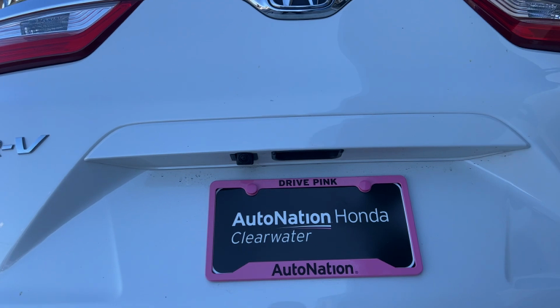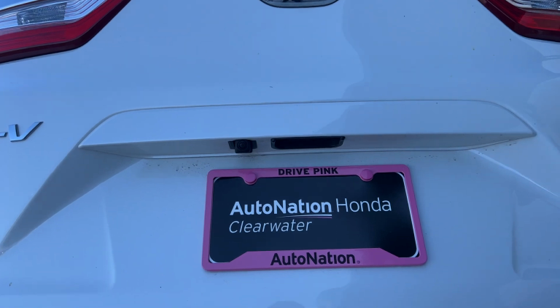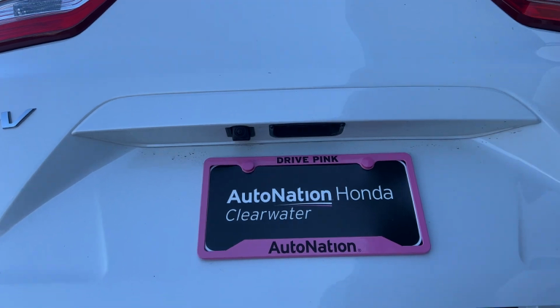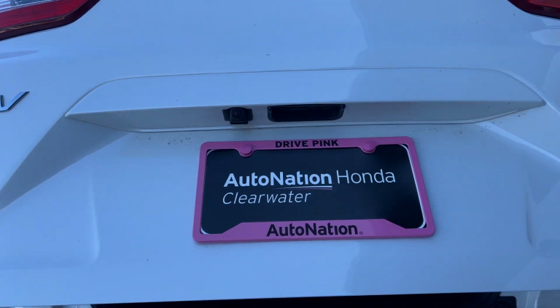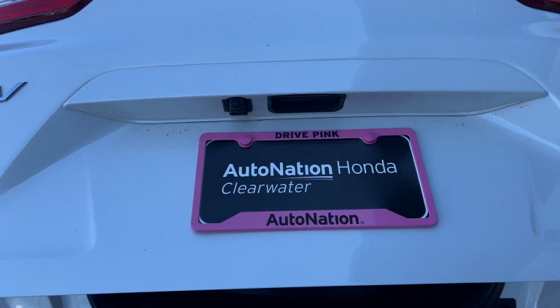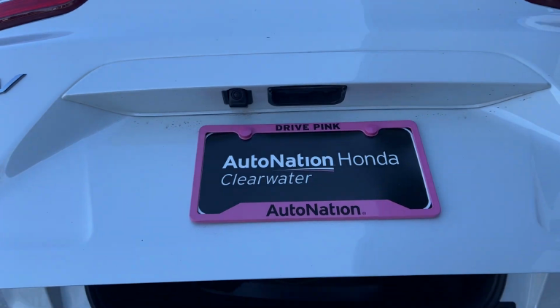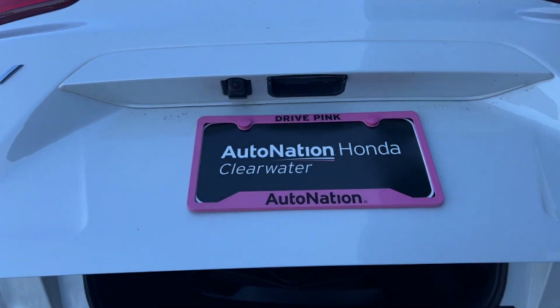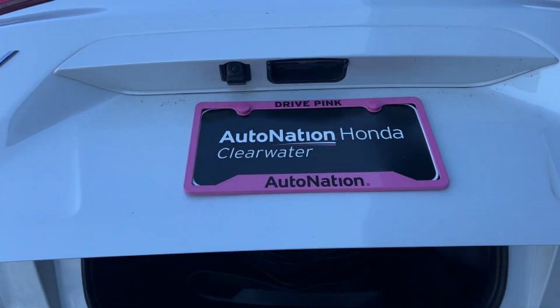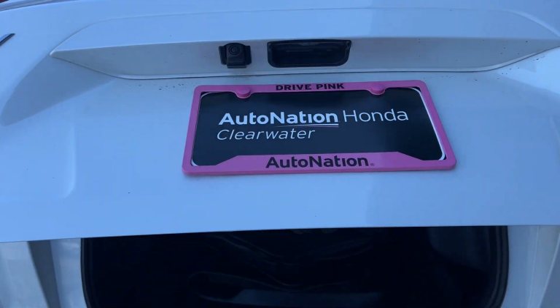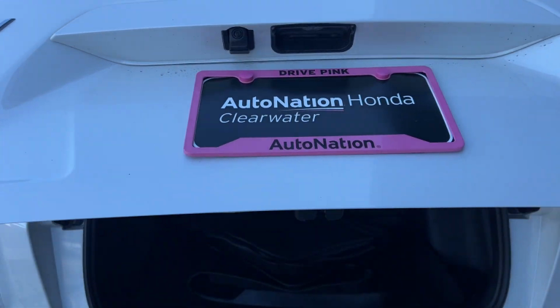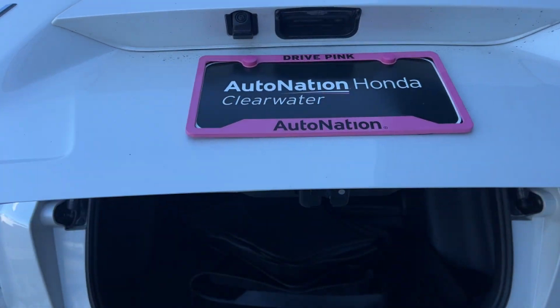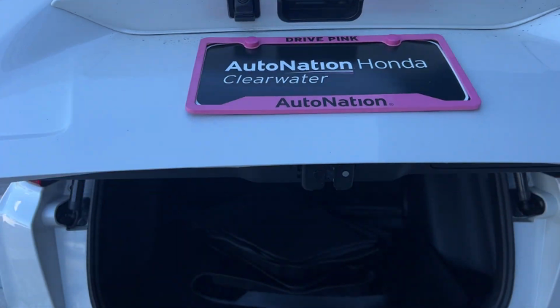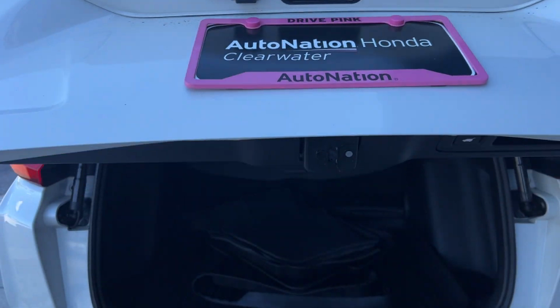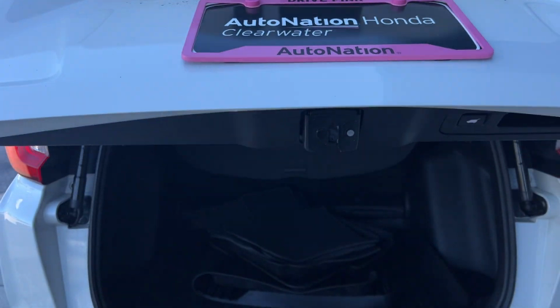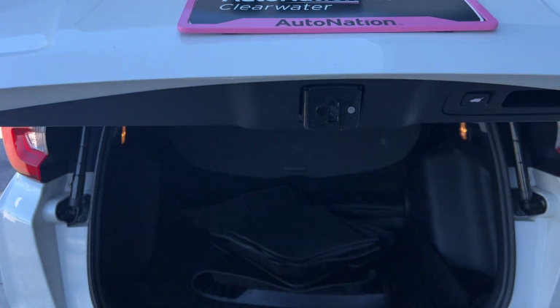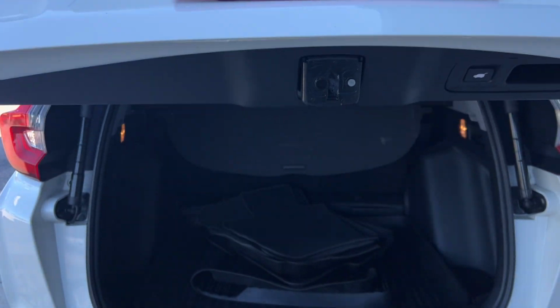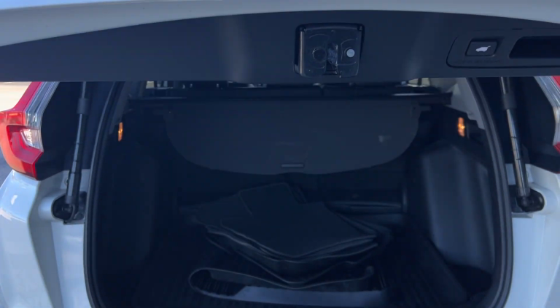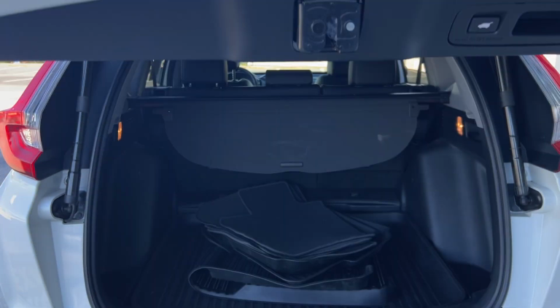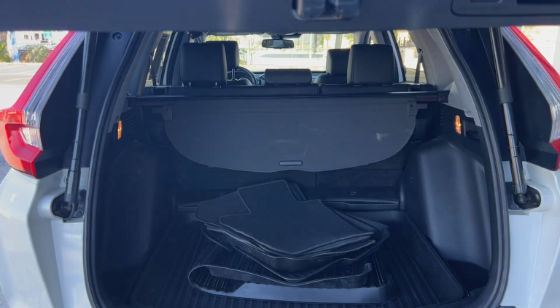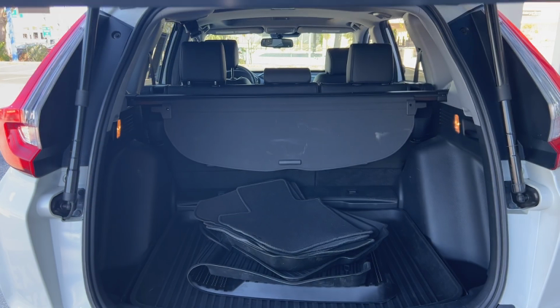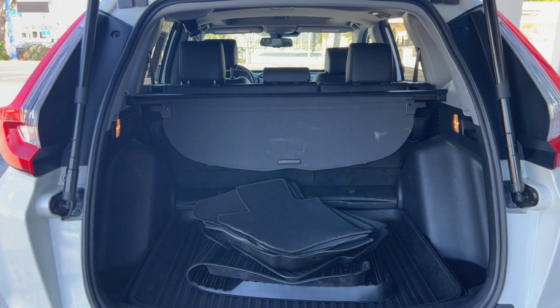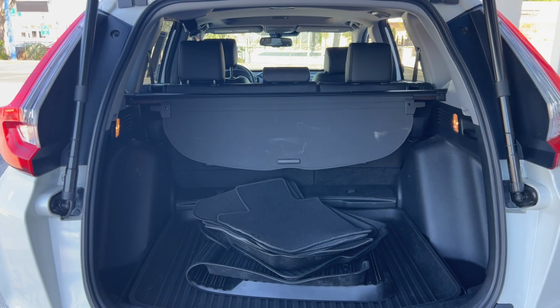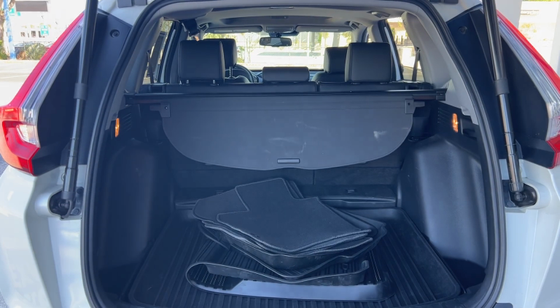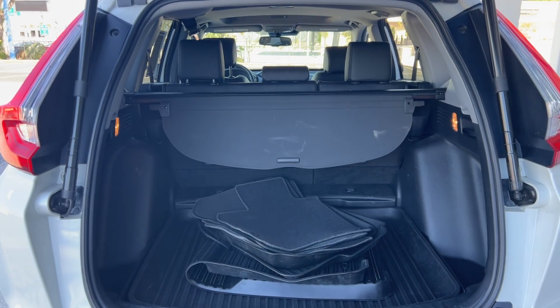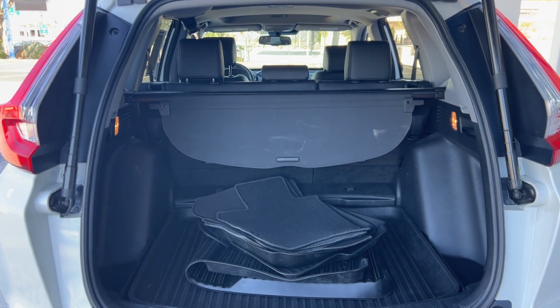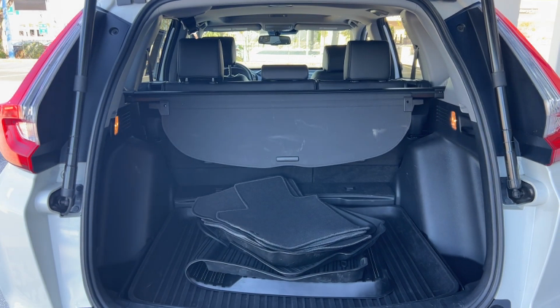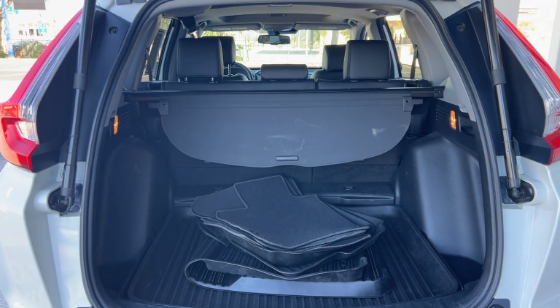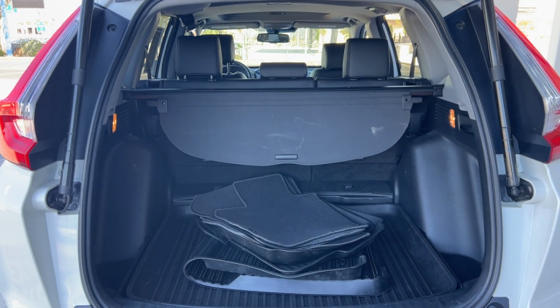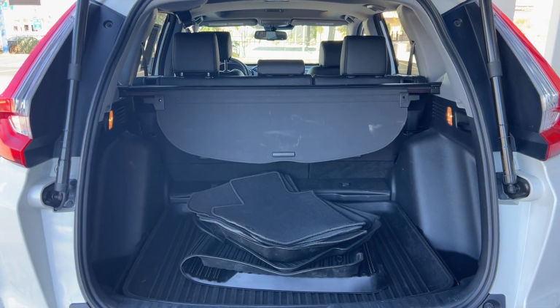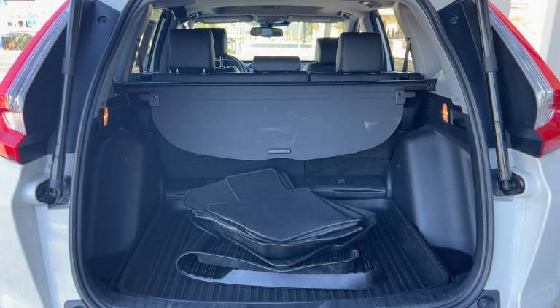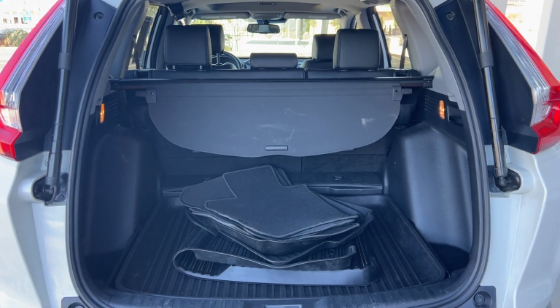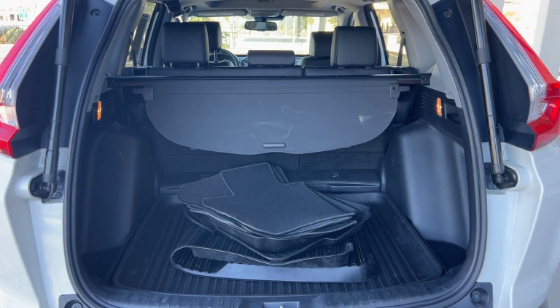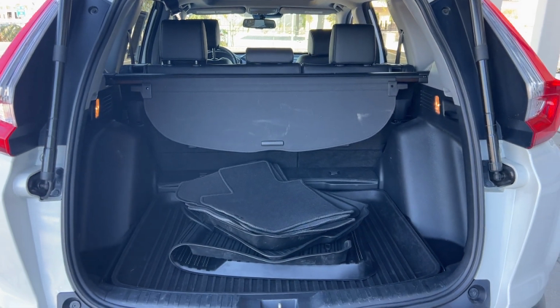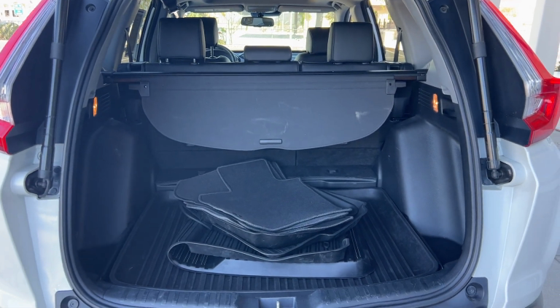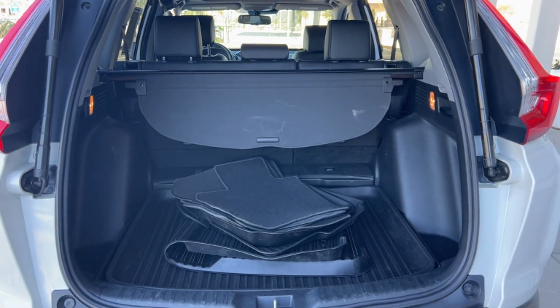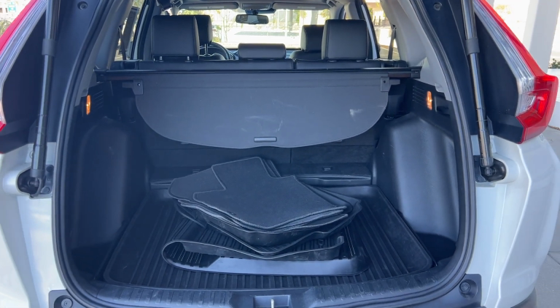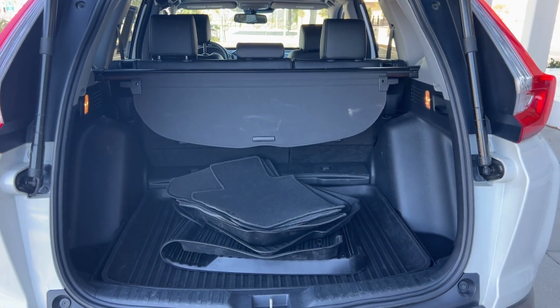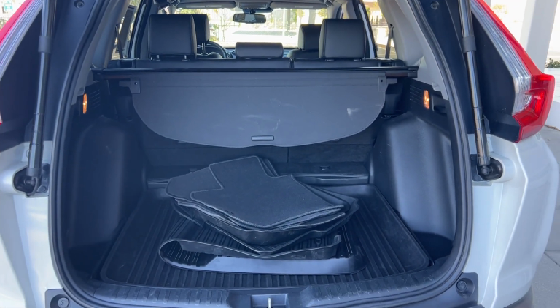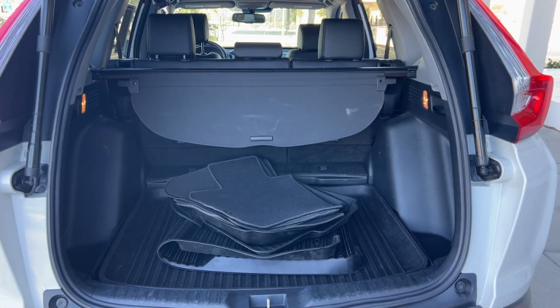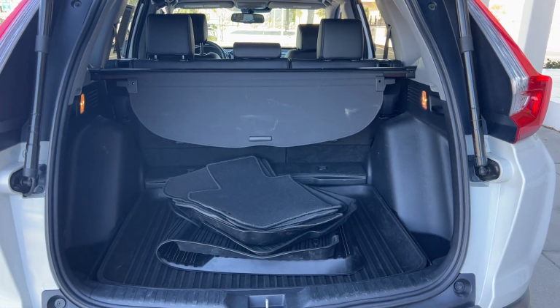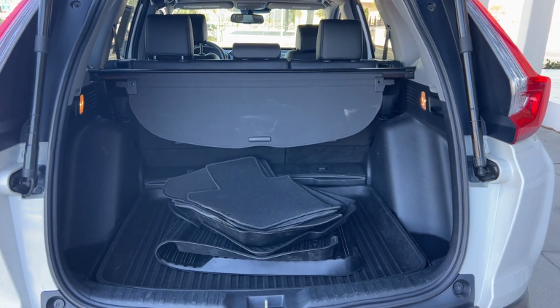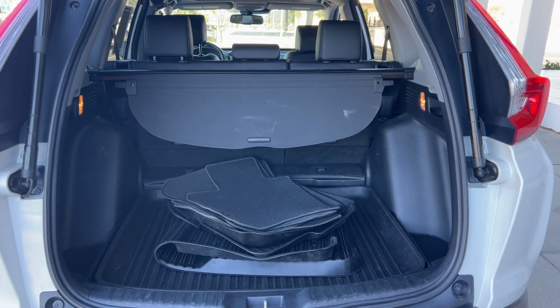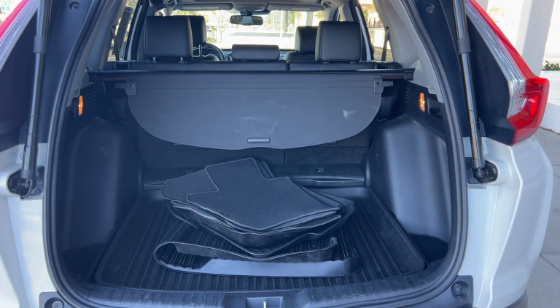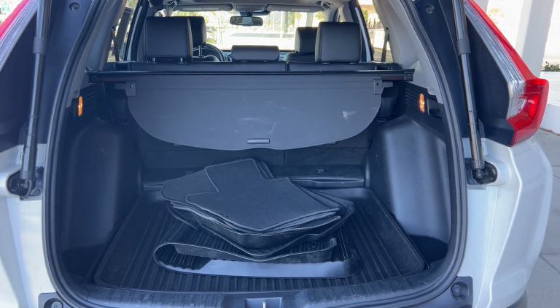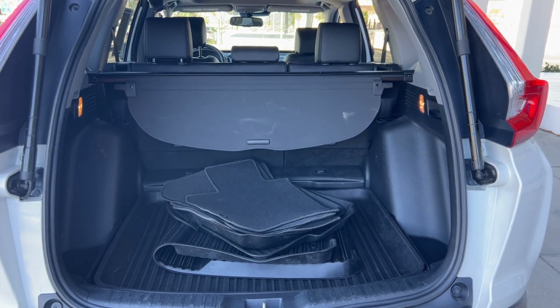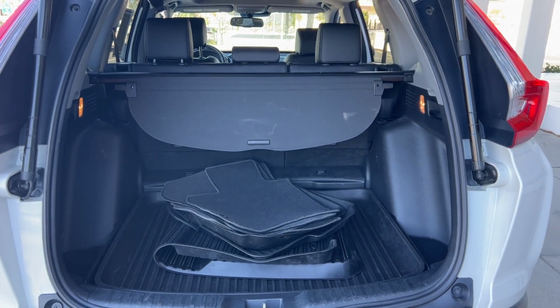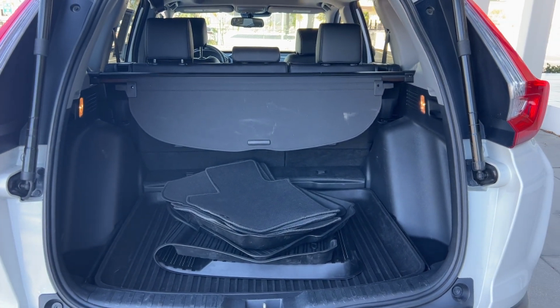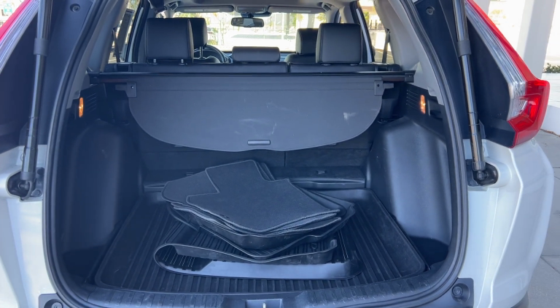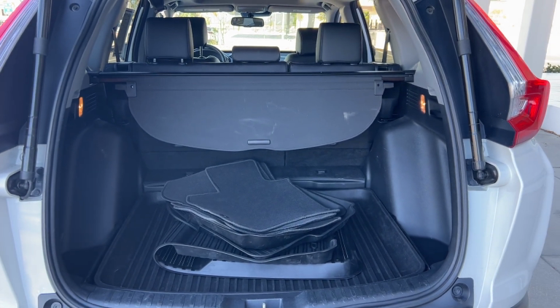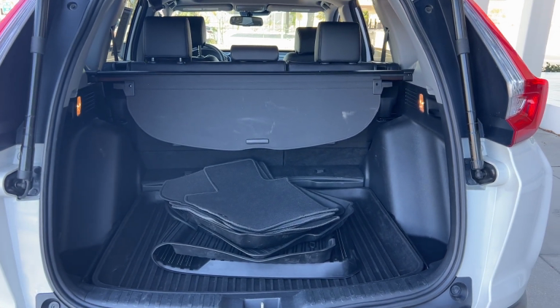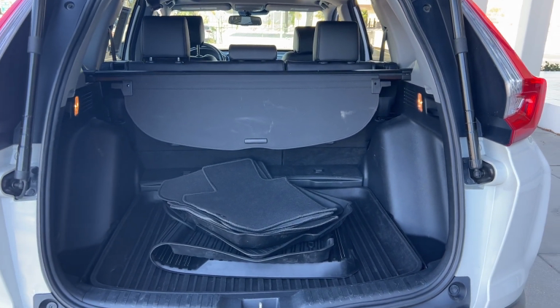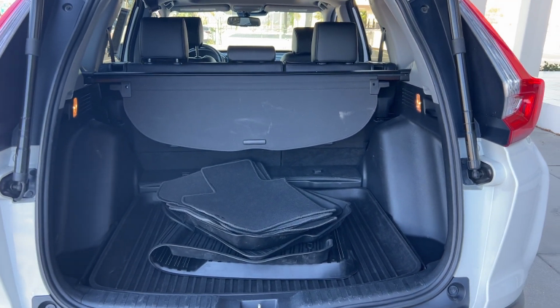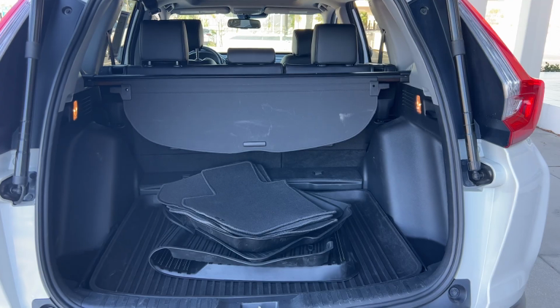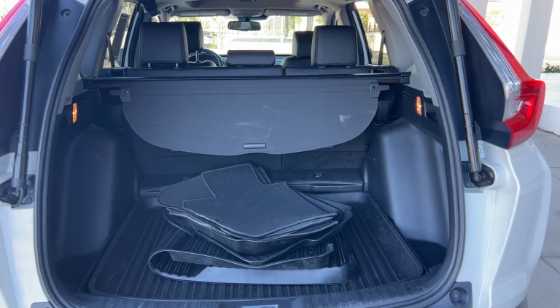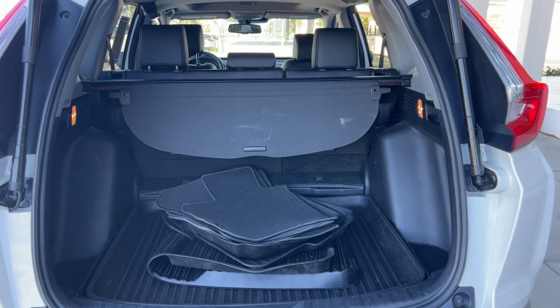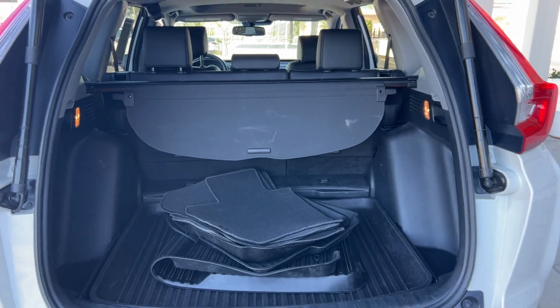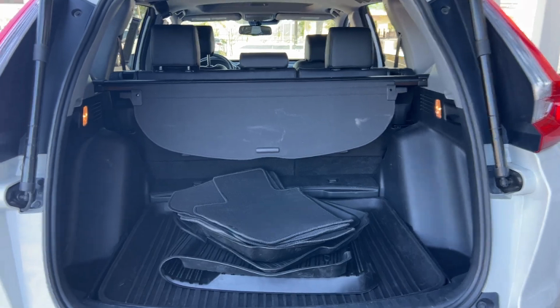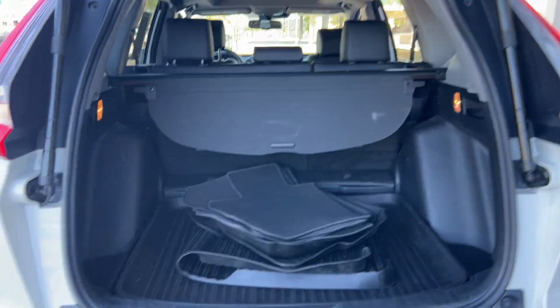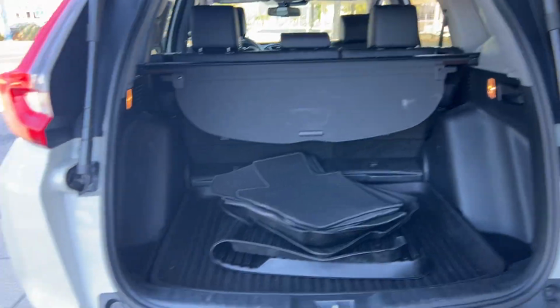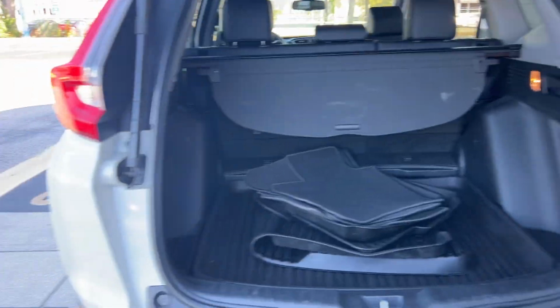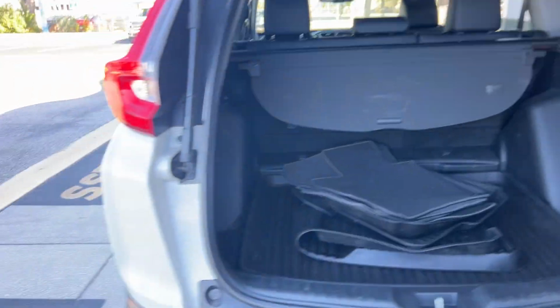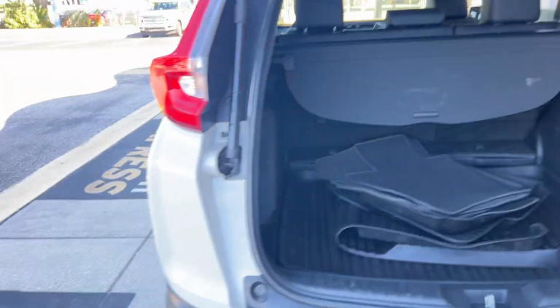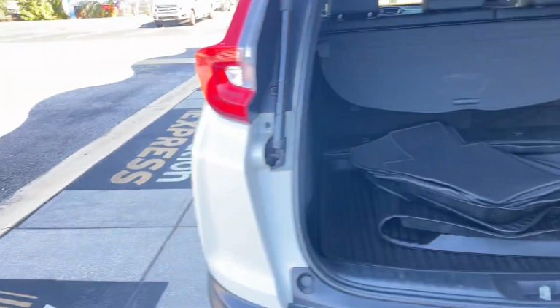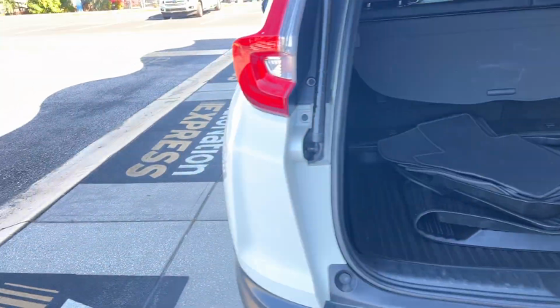This vehicle is all-wheel drive, with lots of storage in the rear. The rear seats pull down for additional storage.